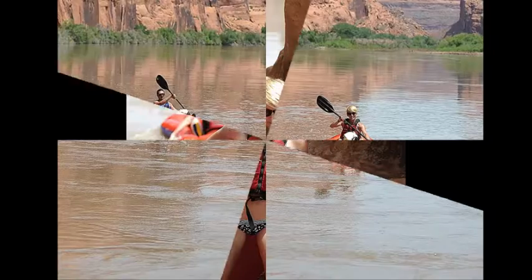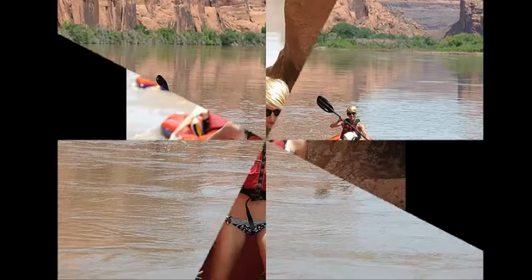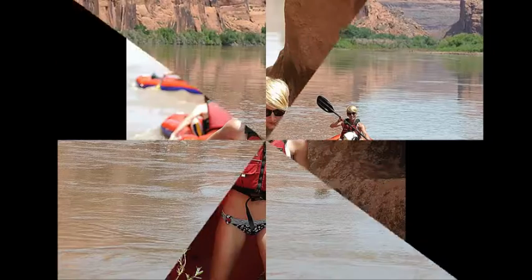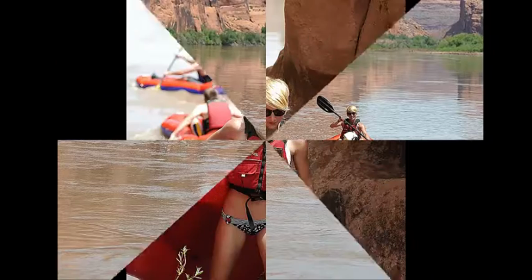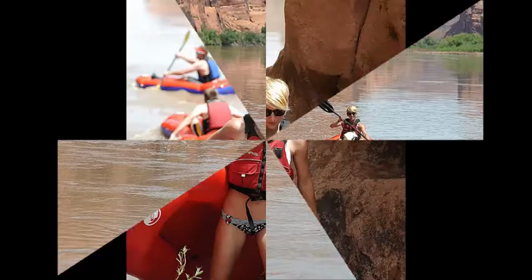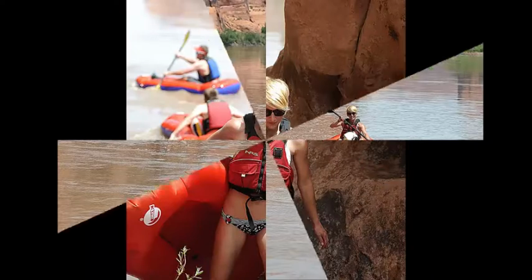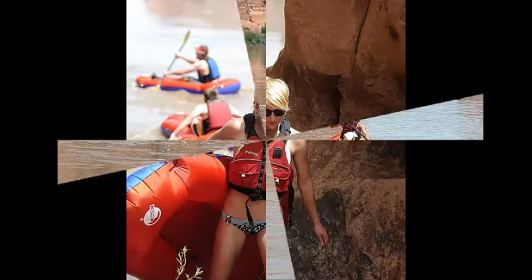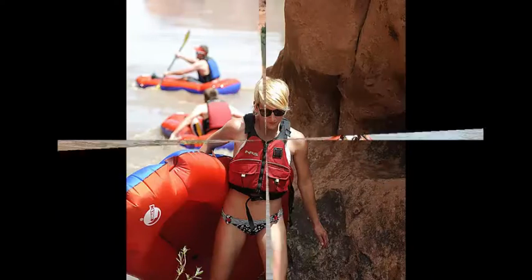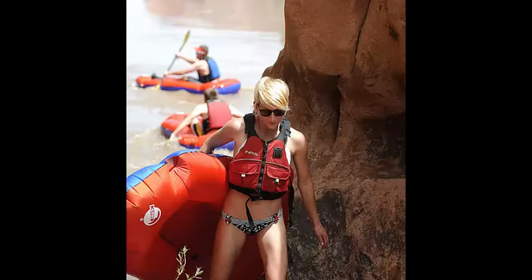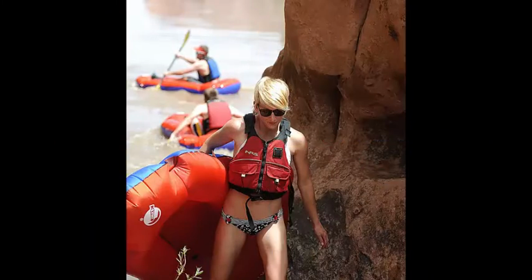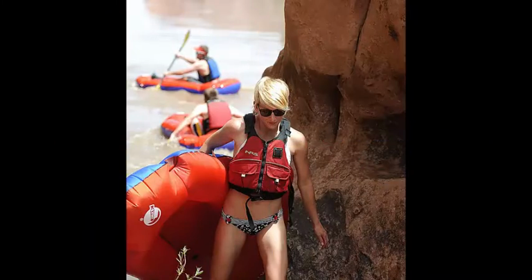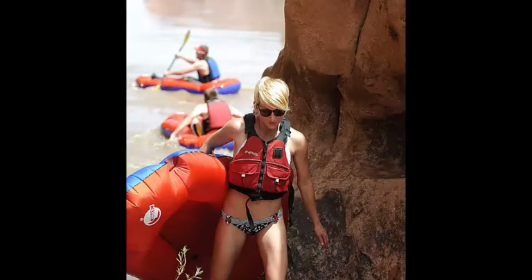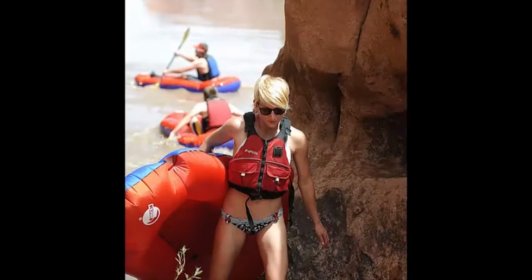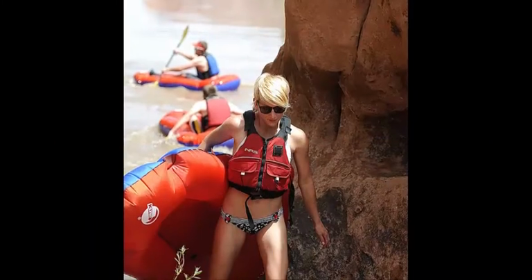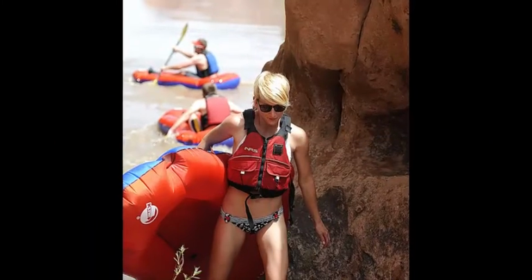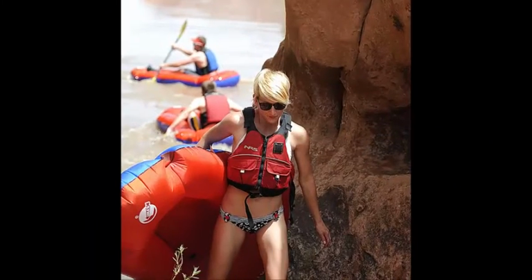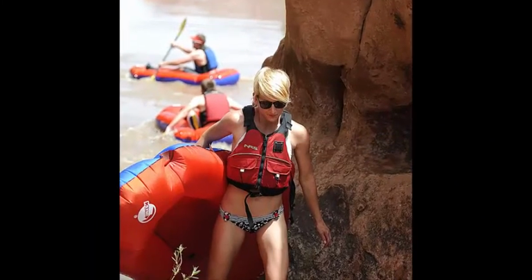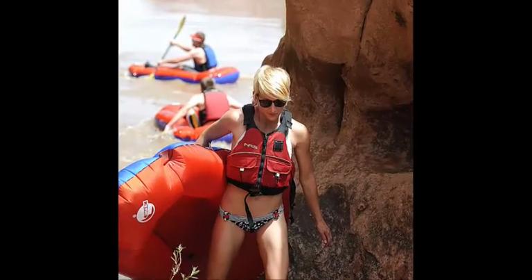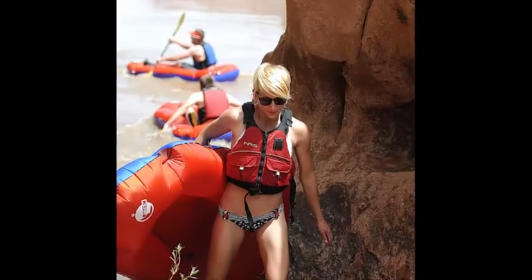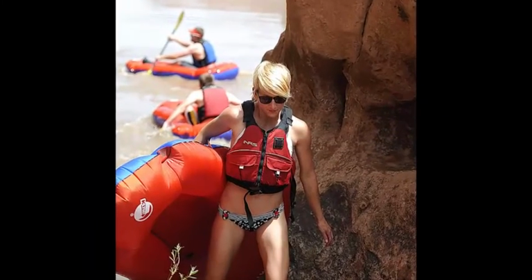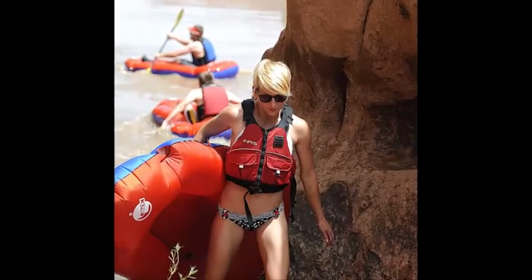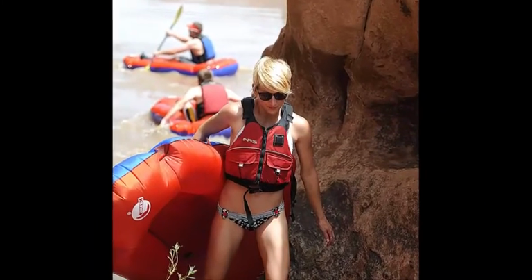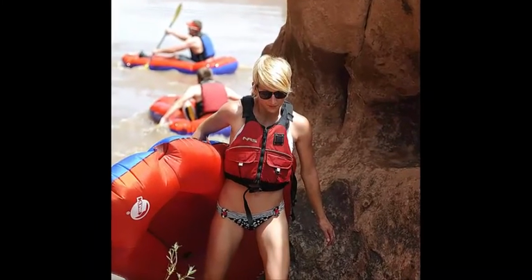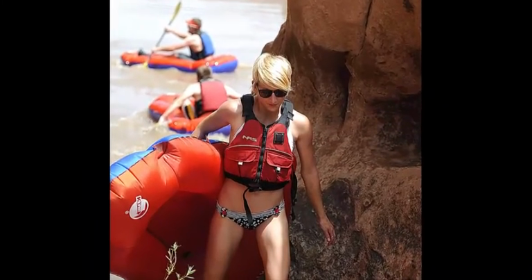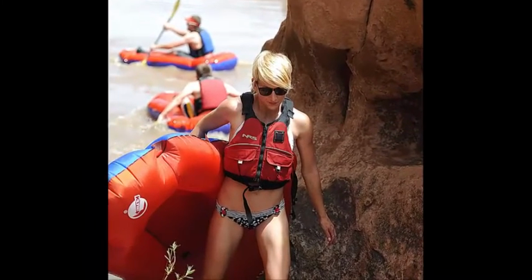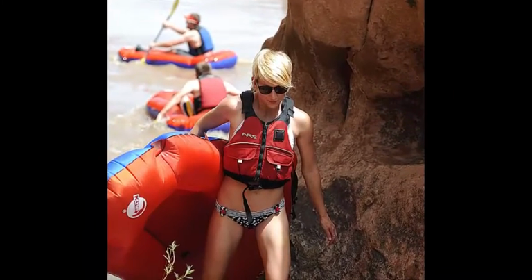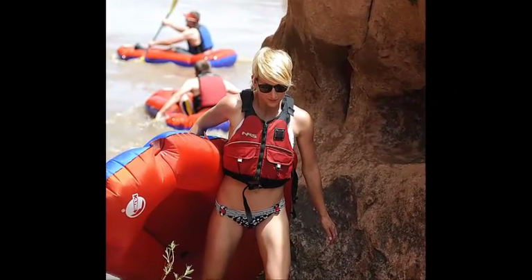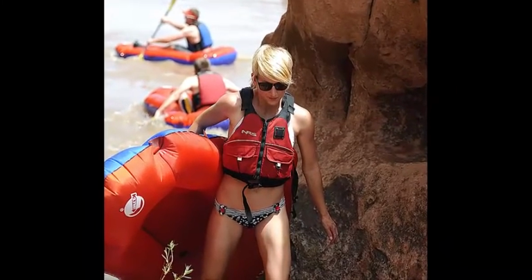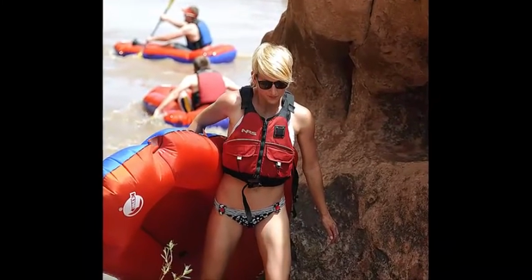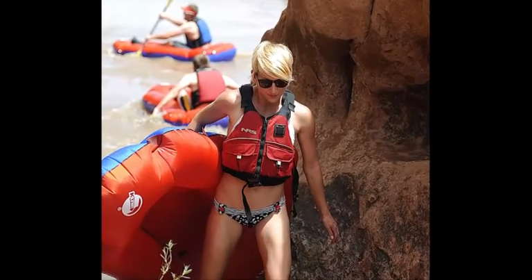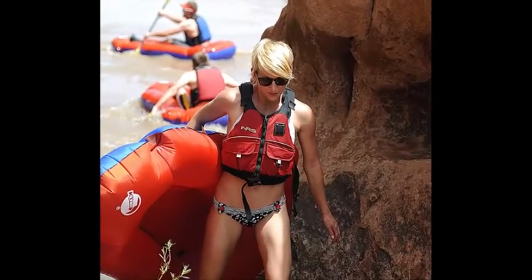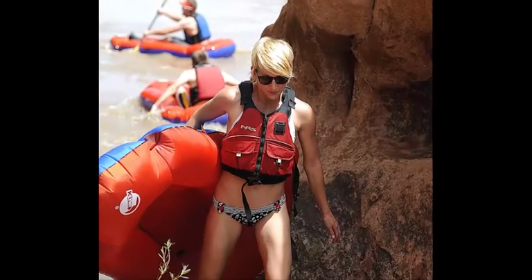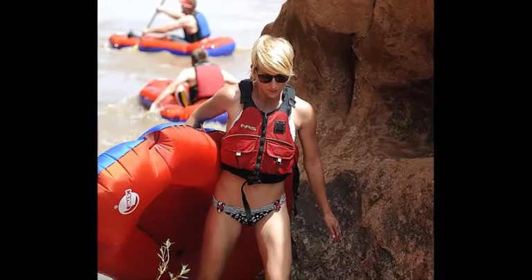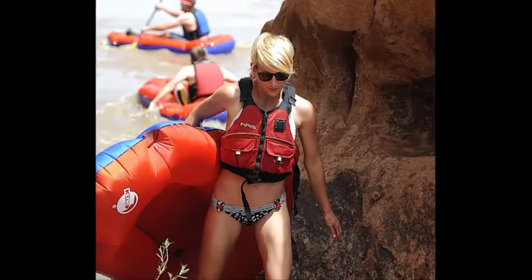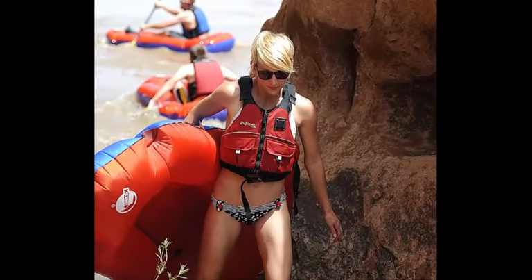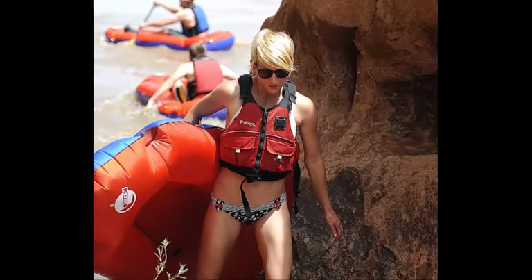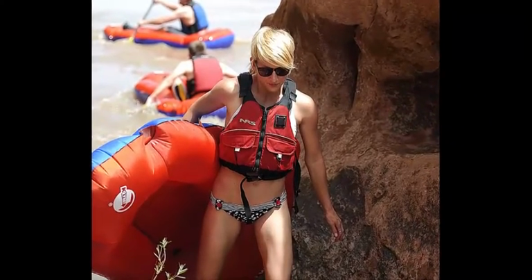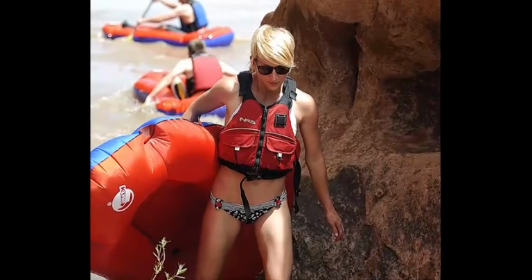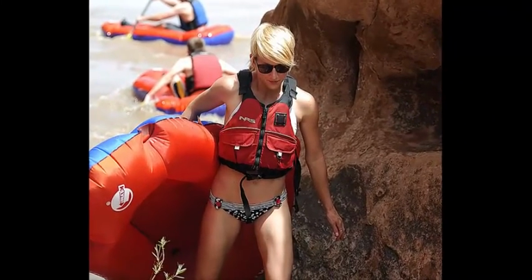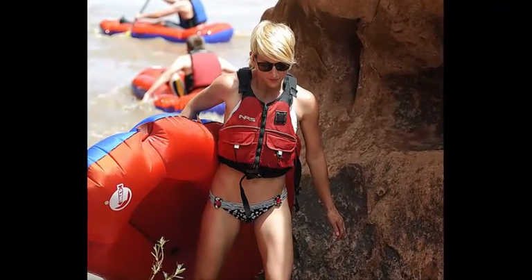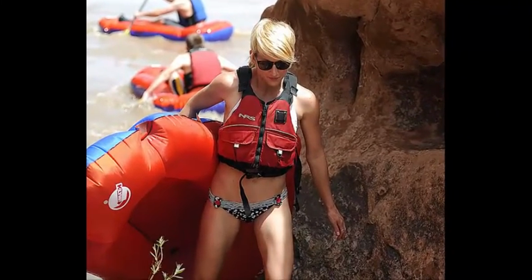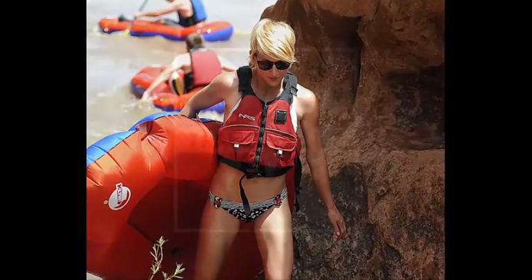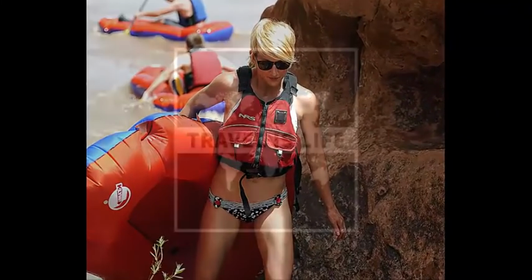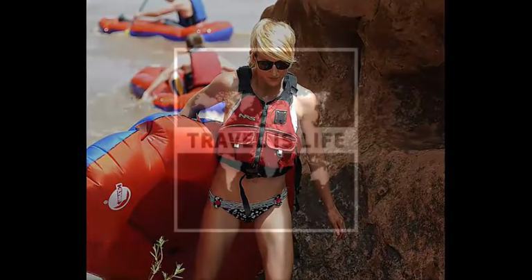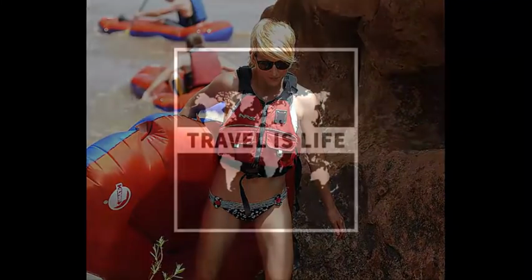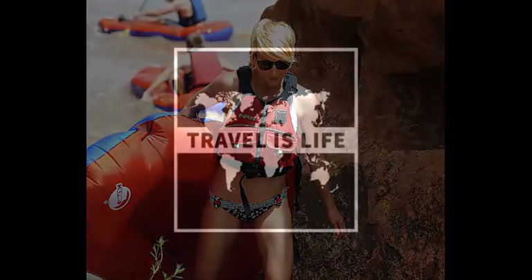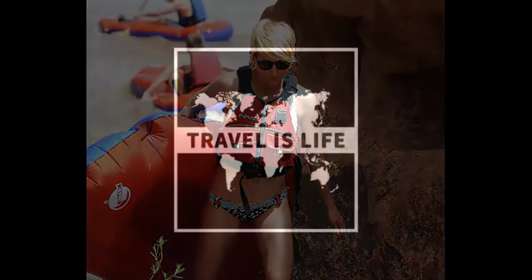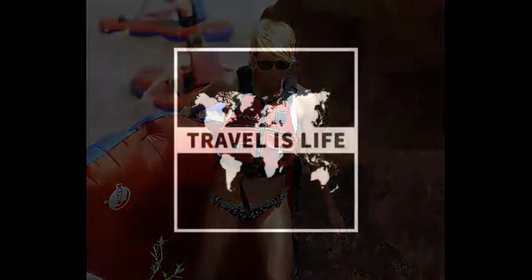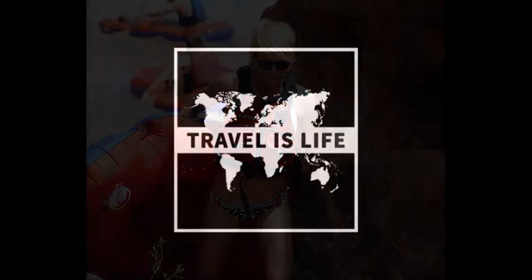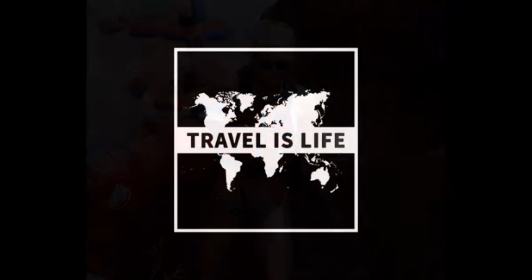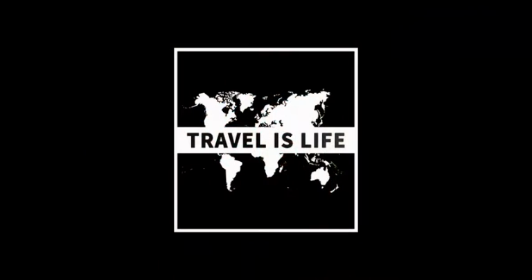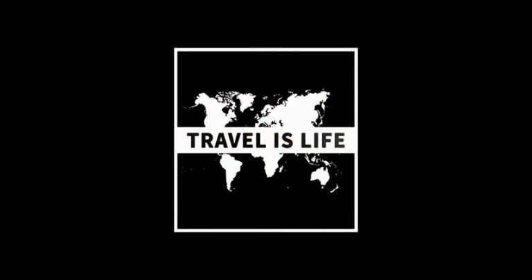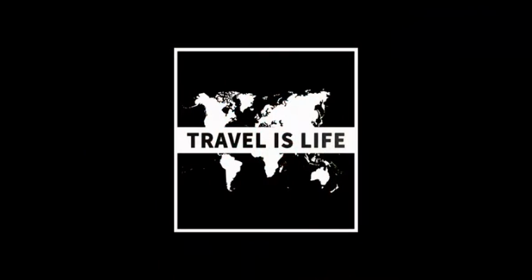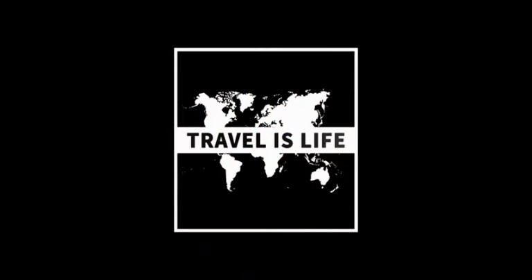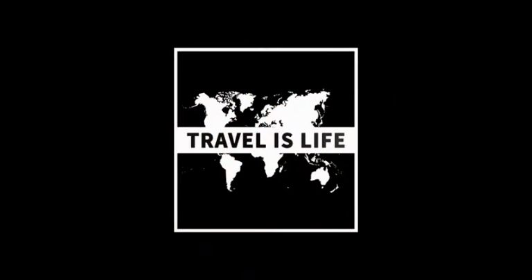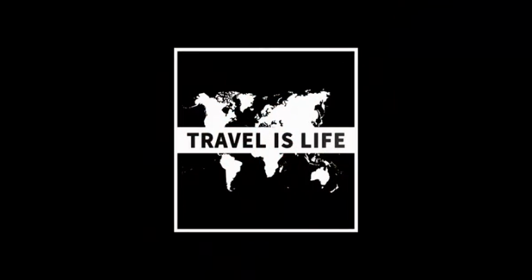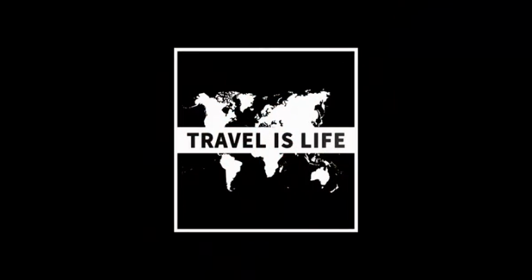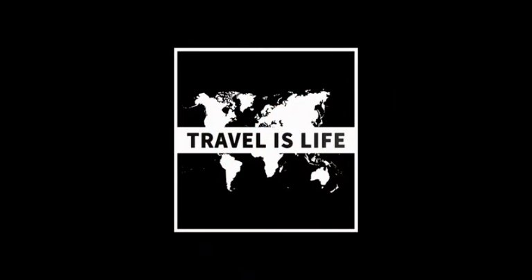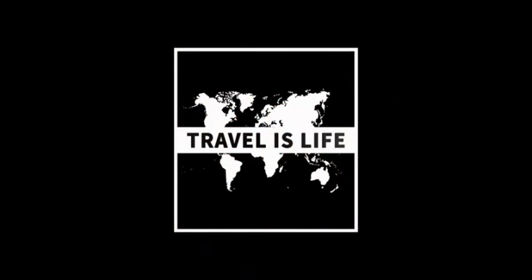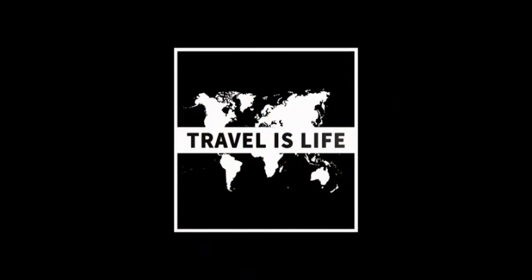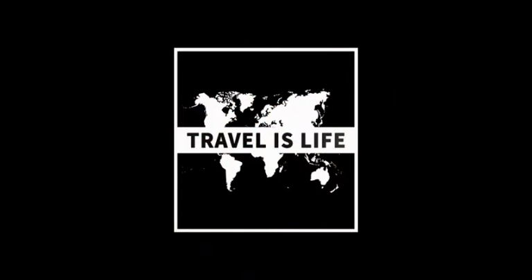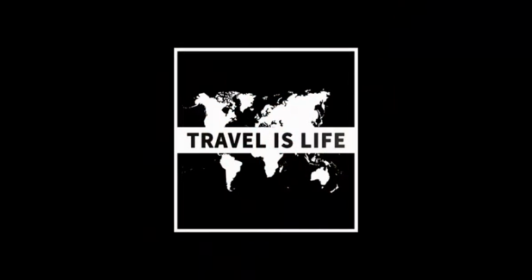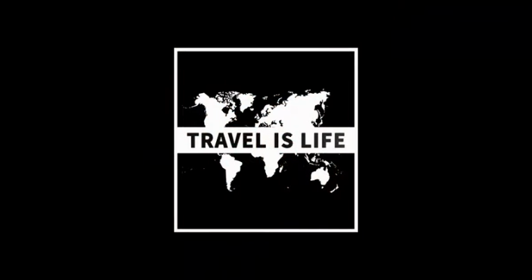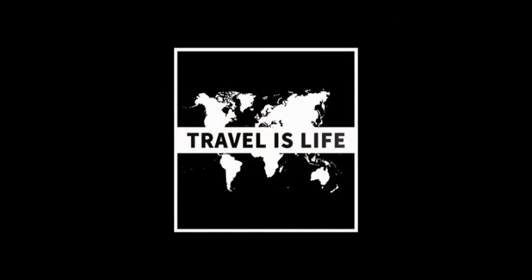Enjoy the fun of having your own boat this summer without sacrificing your mobile lifestyle. Brought to you by TravelIsLife.org.